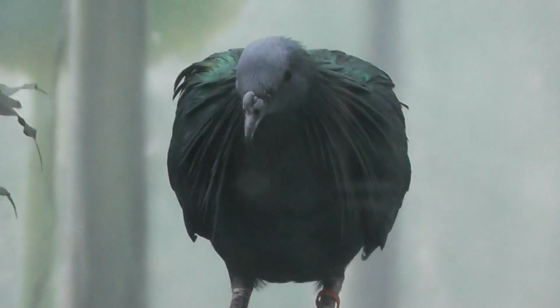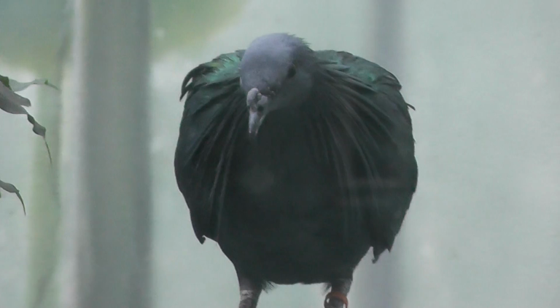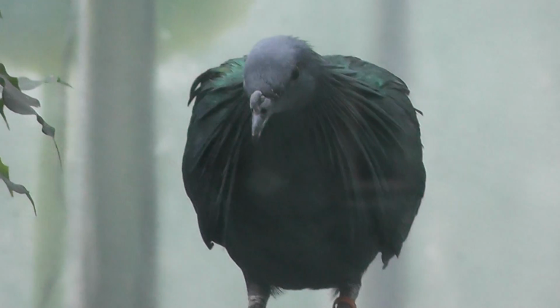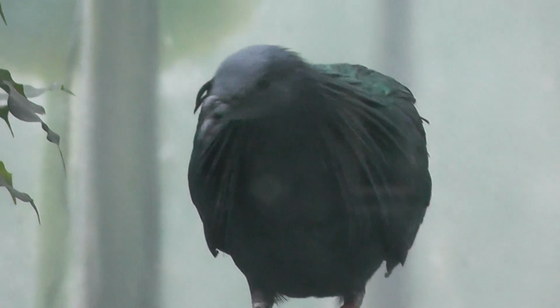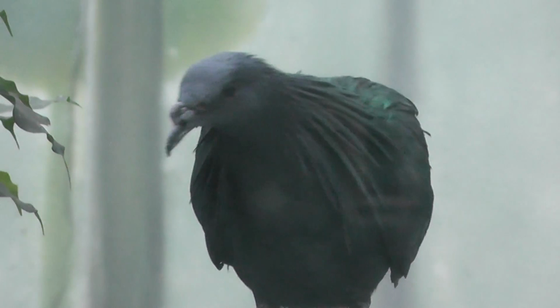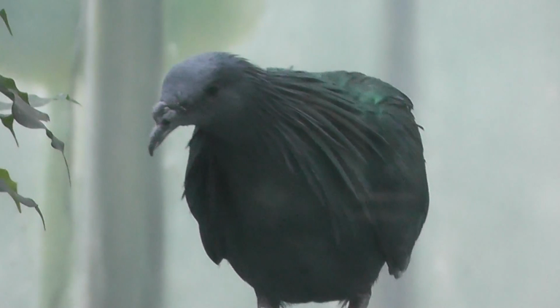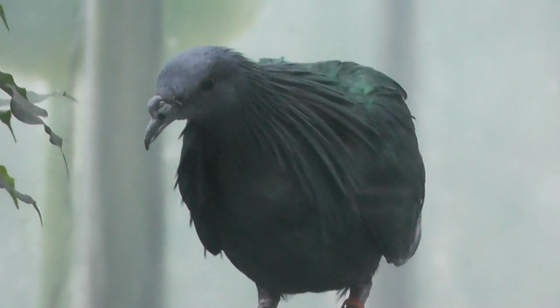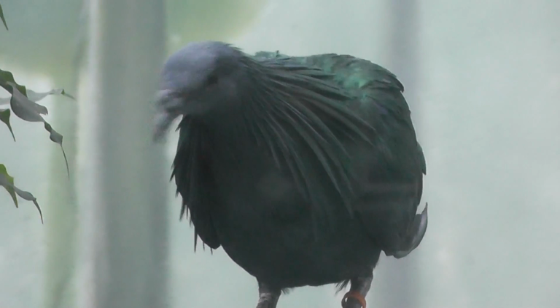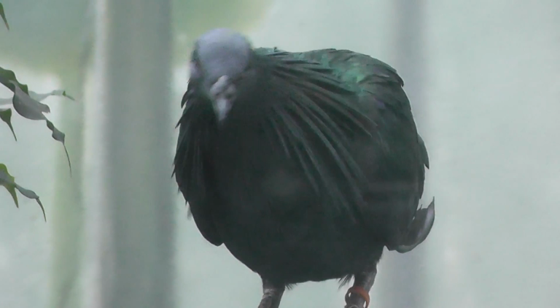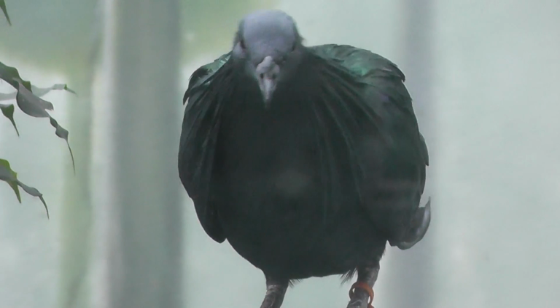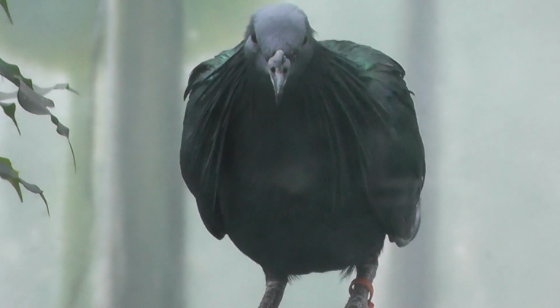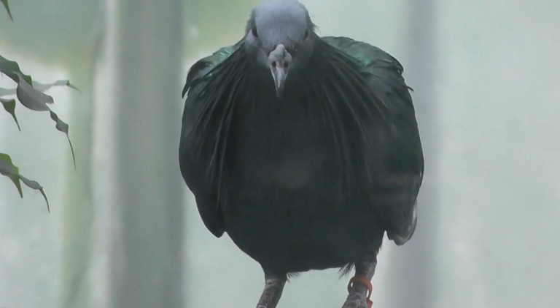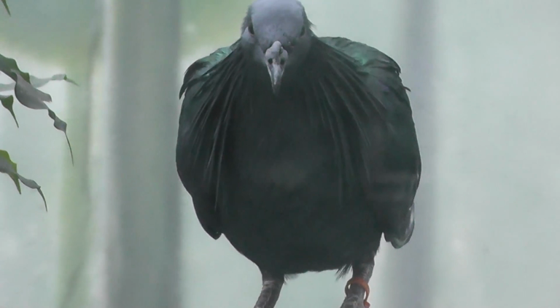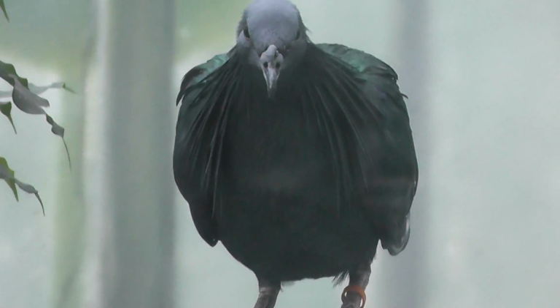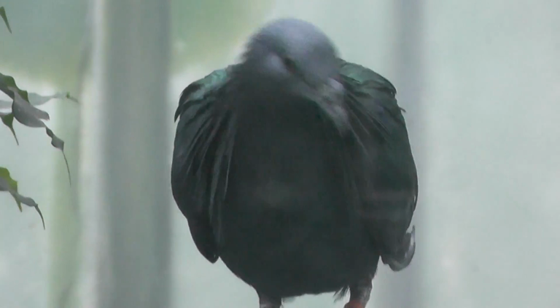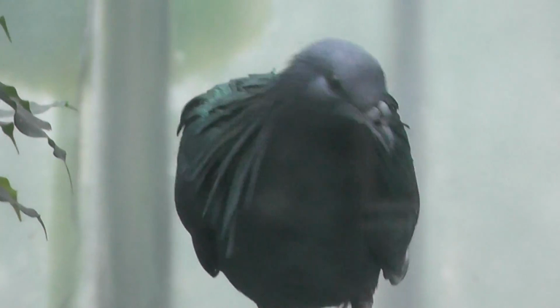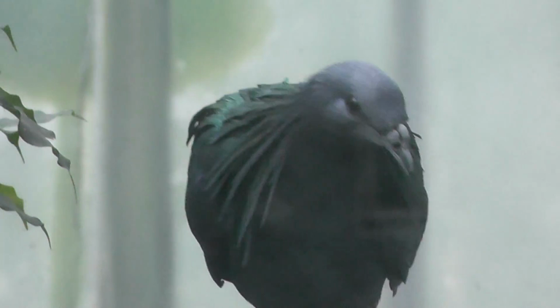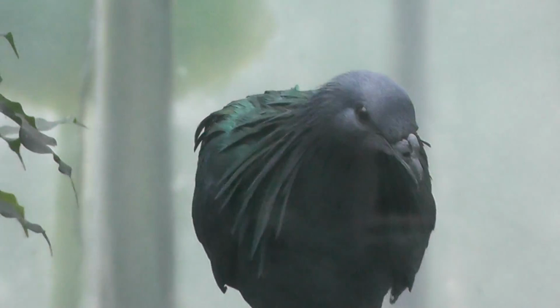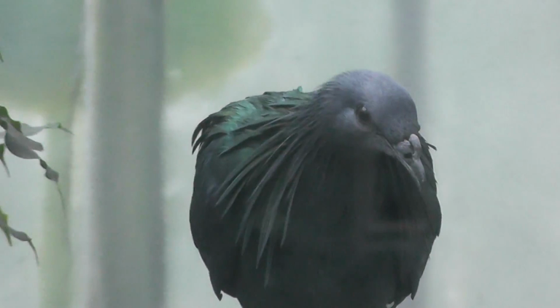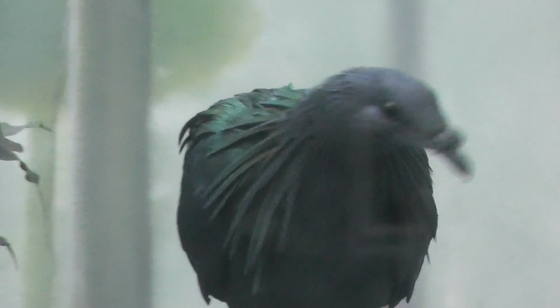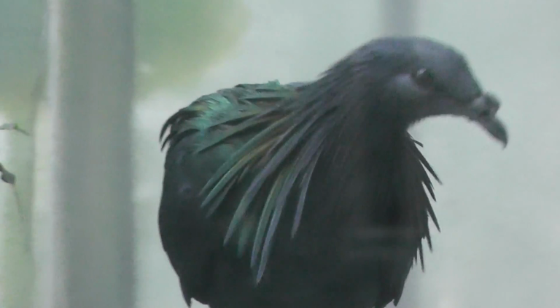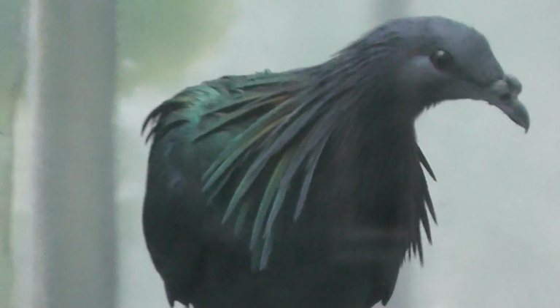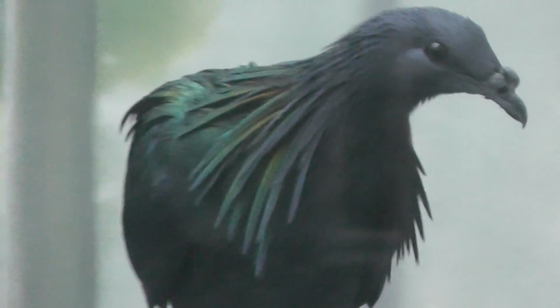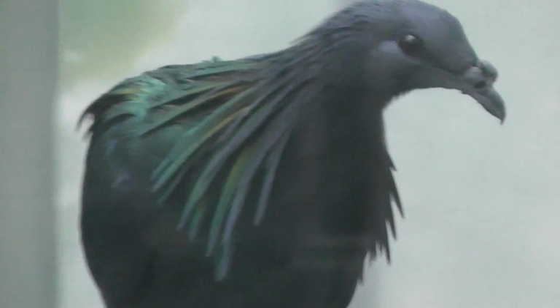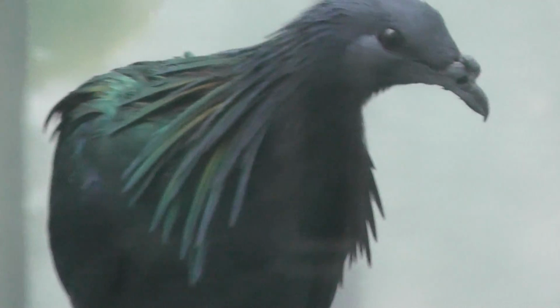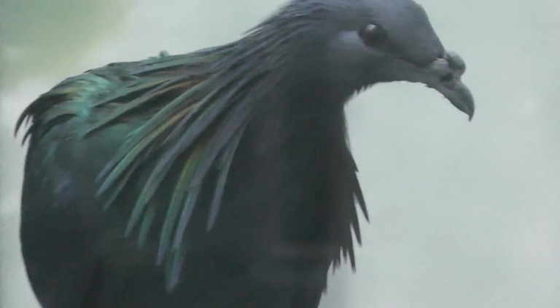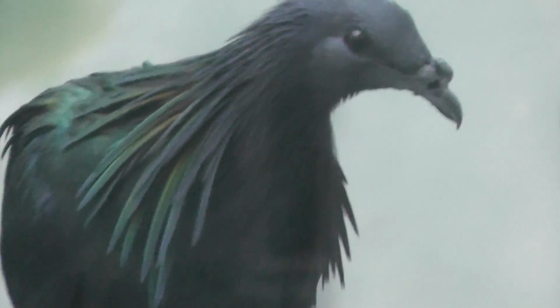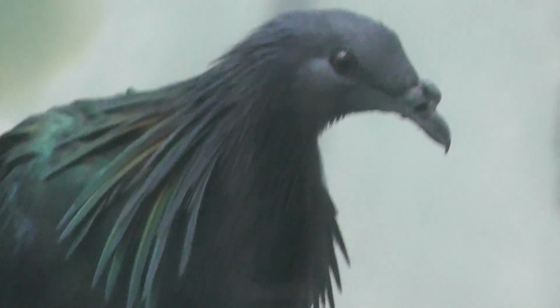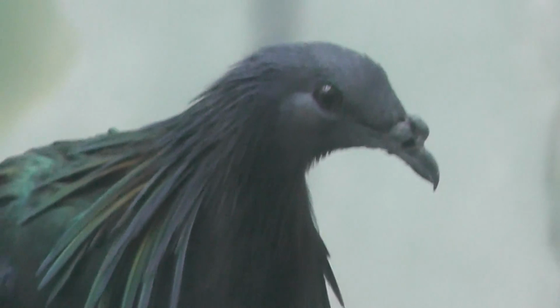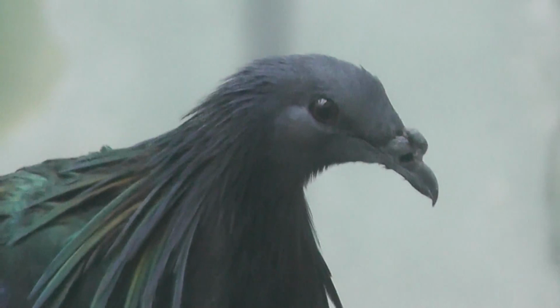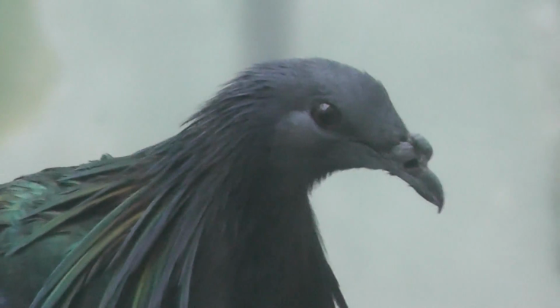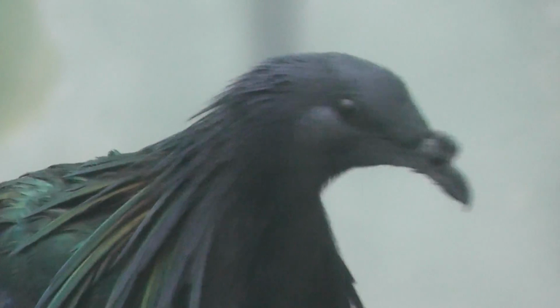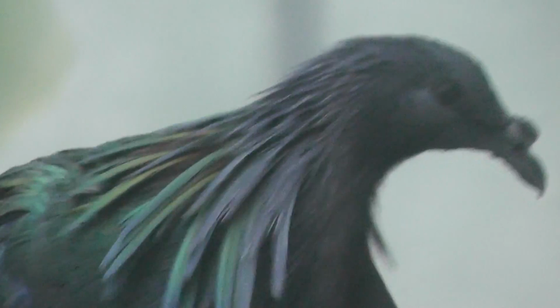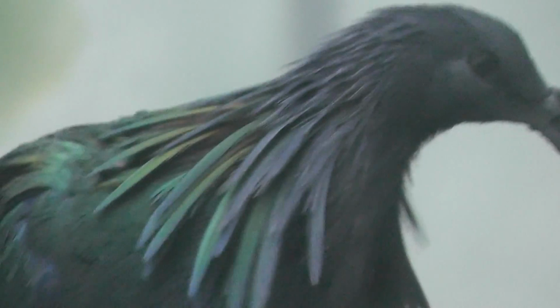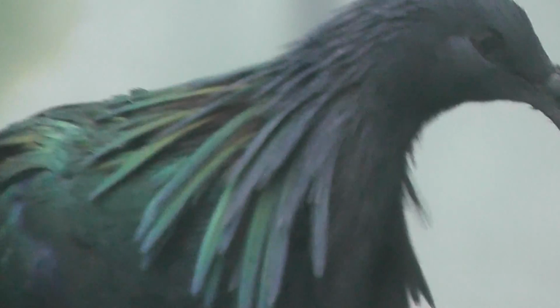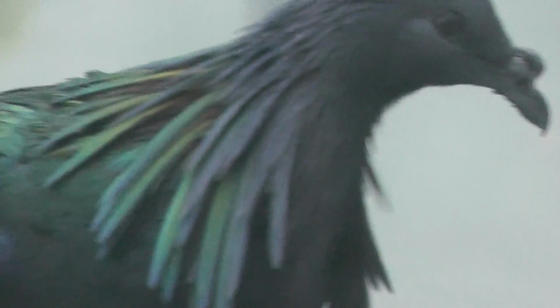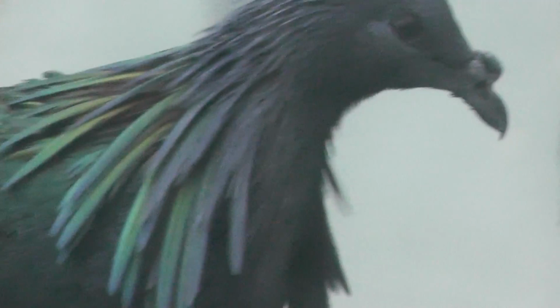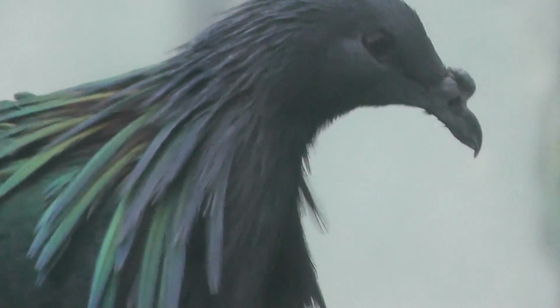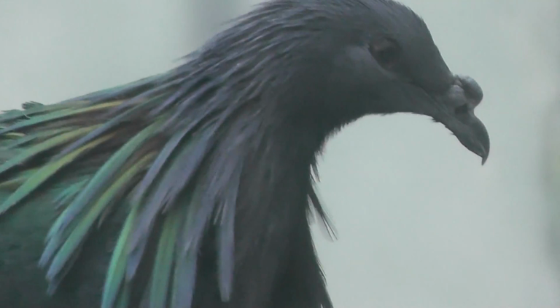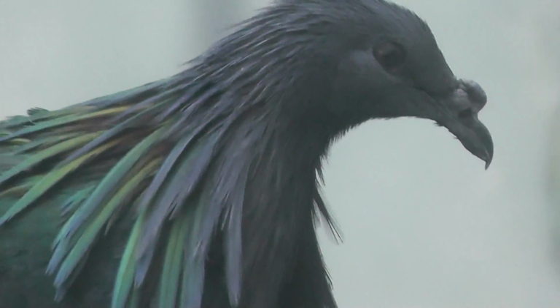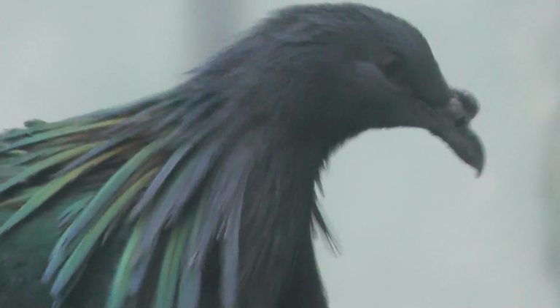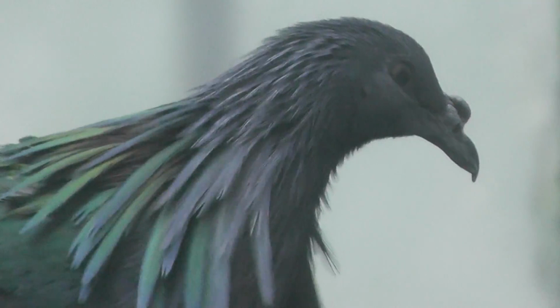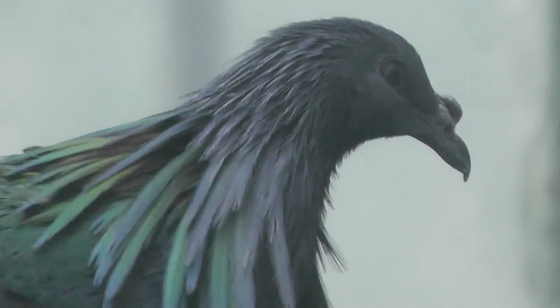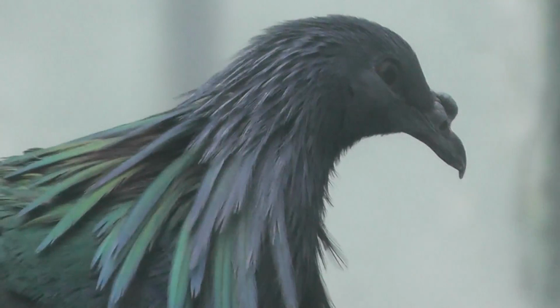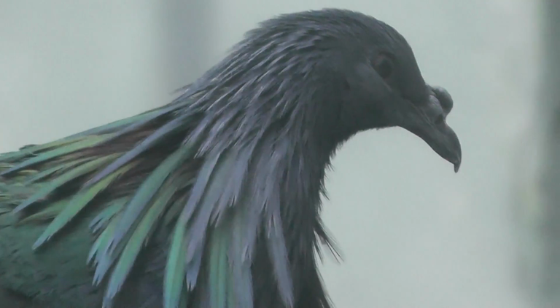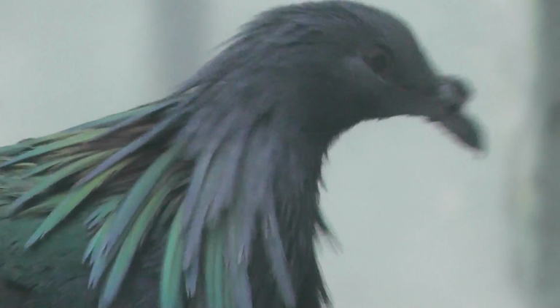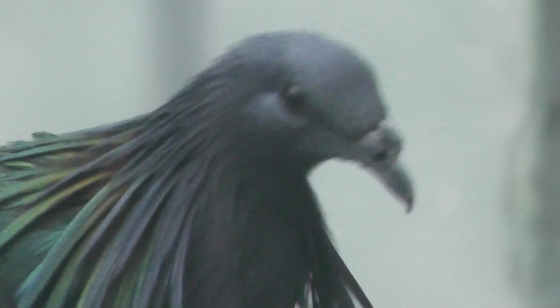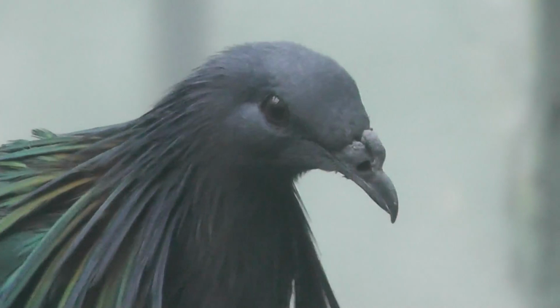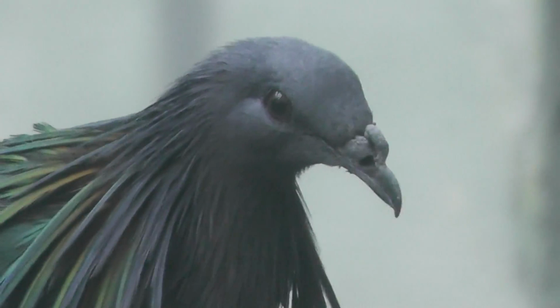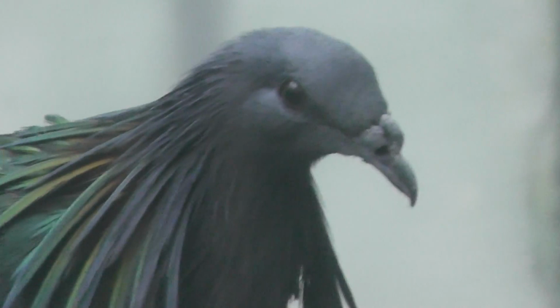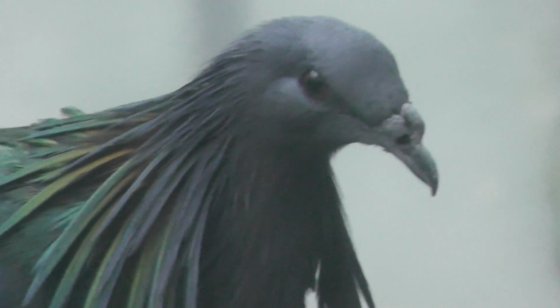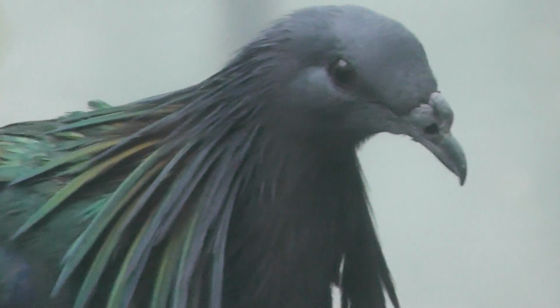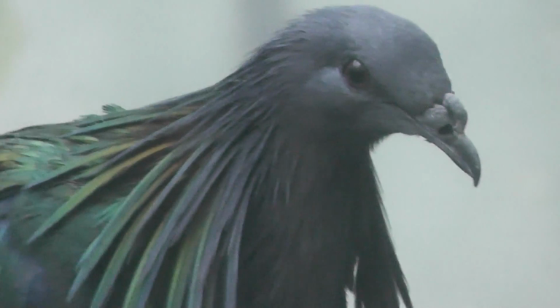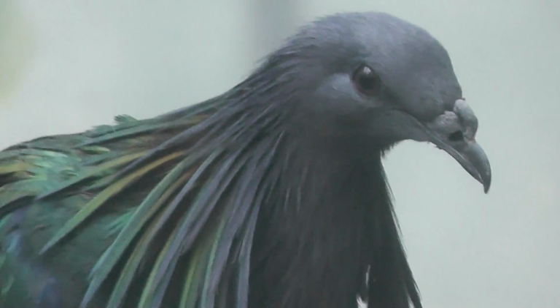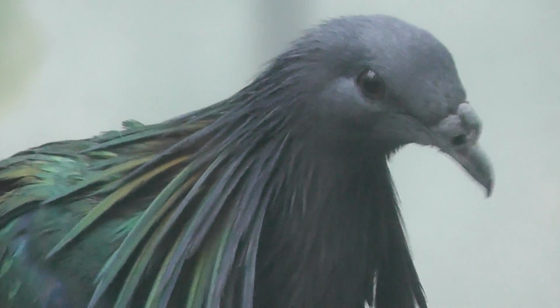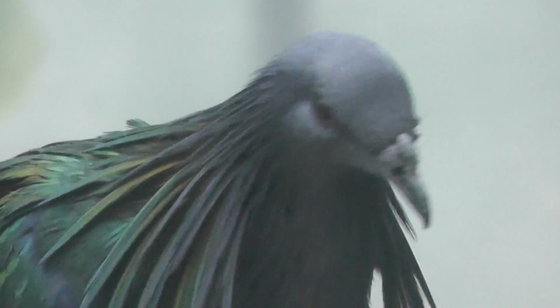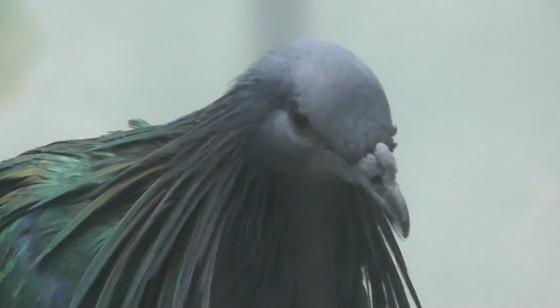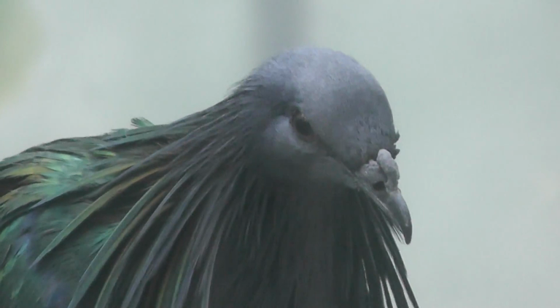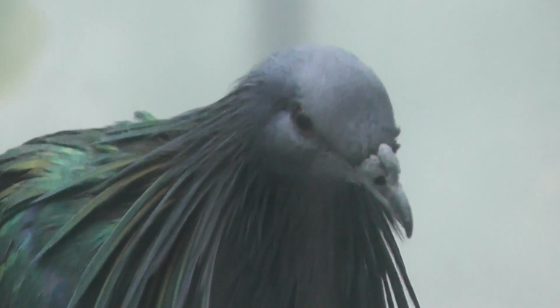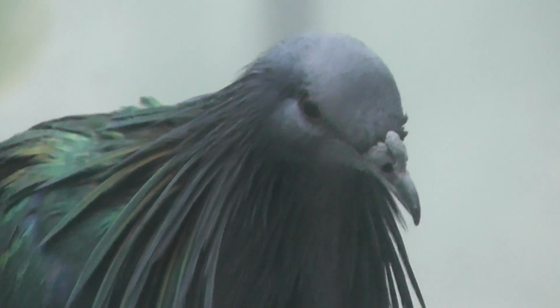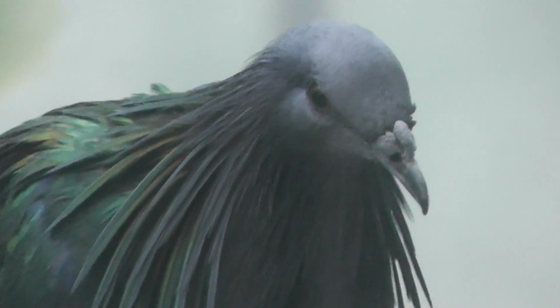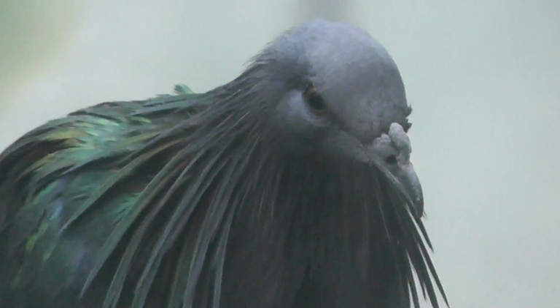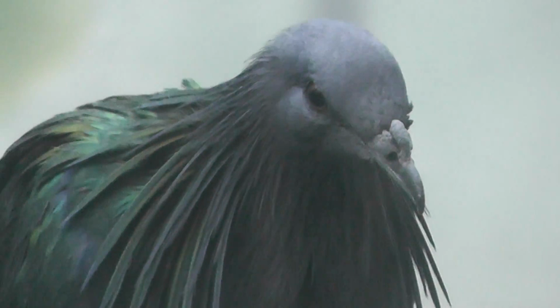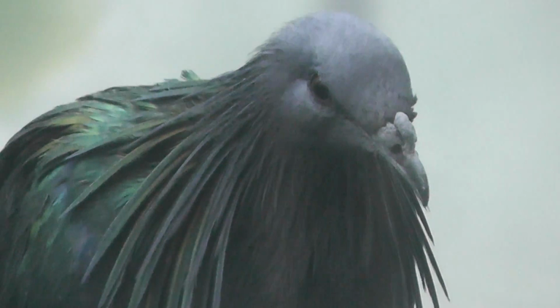Okay, so let's try to get a close up of the Nicobar Pigeon.